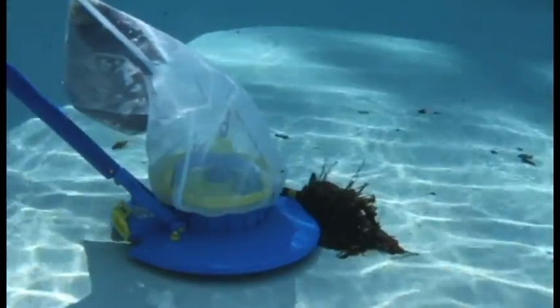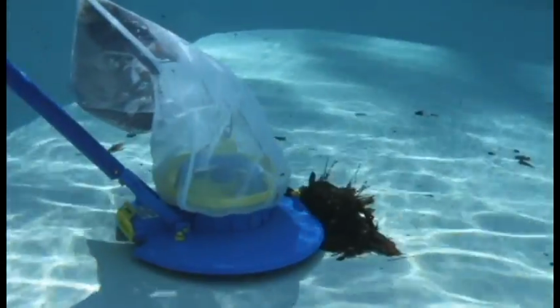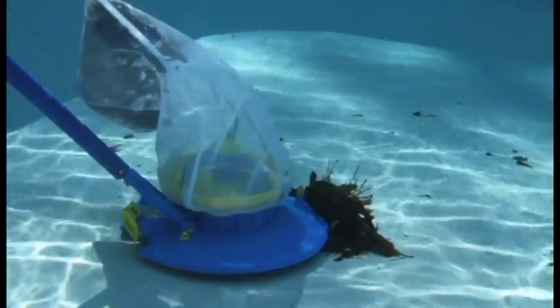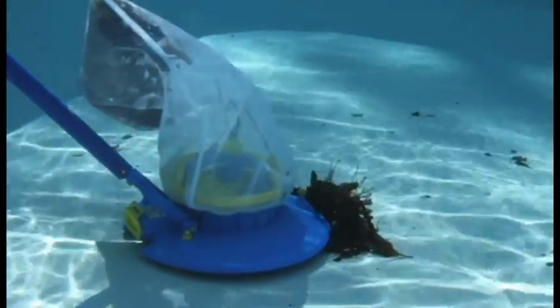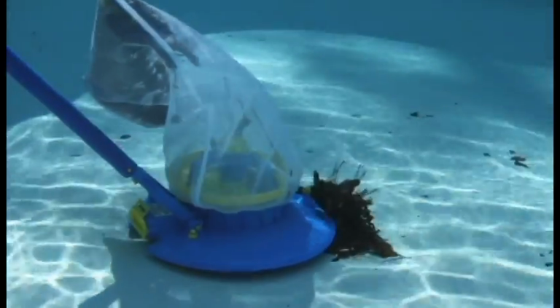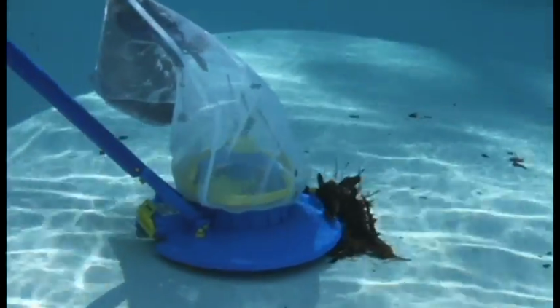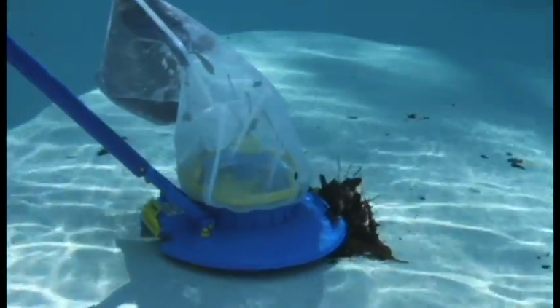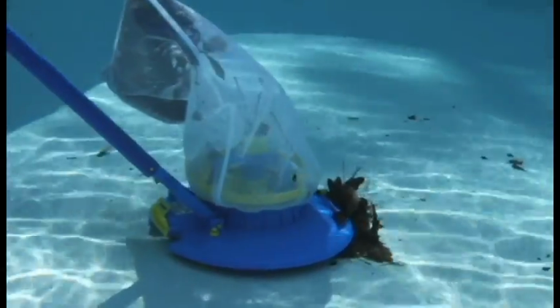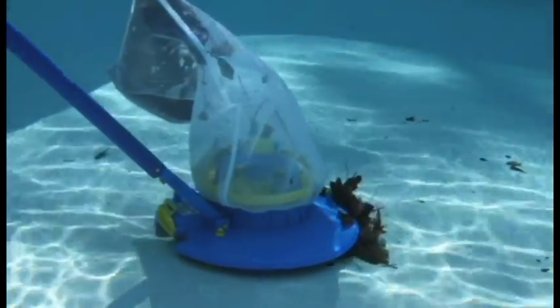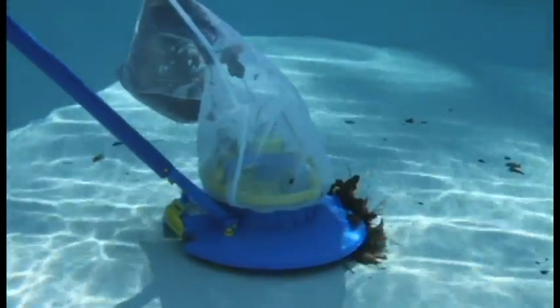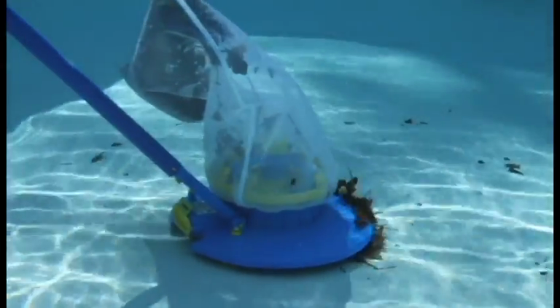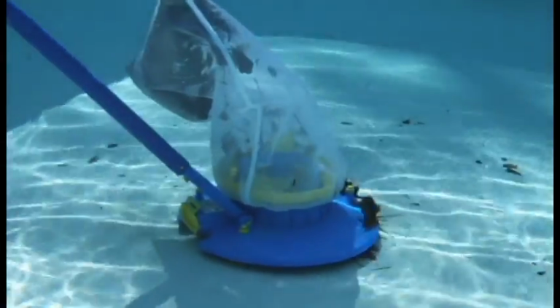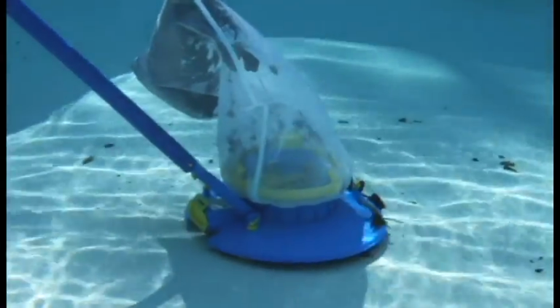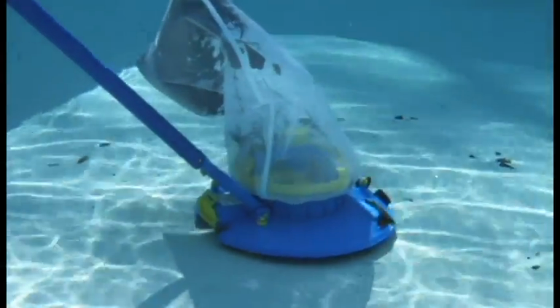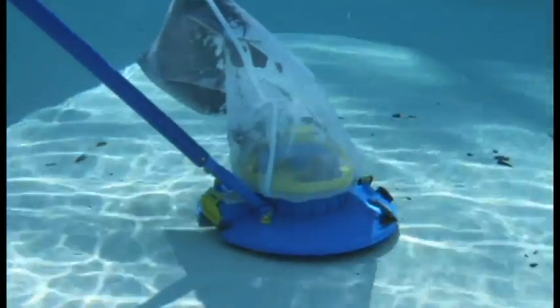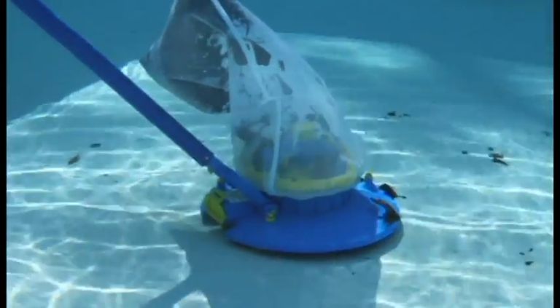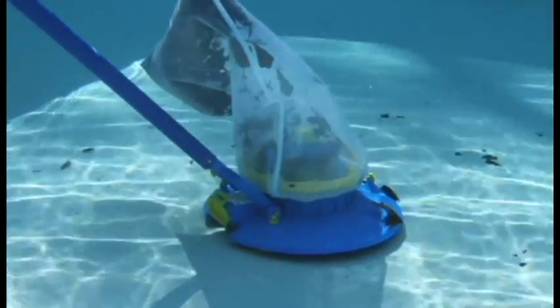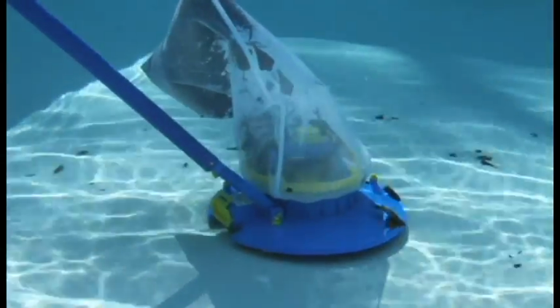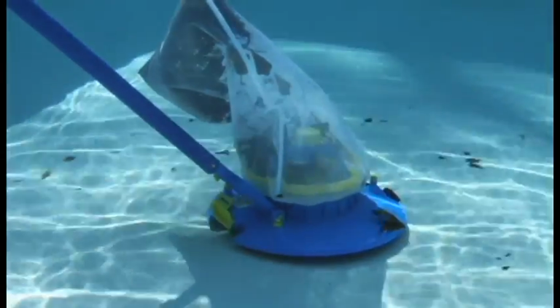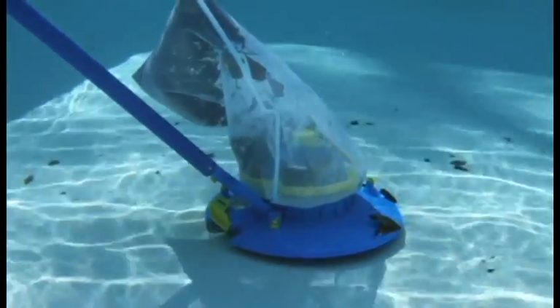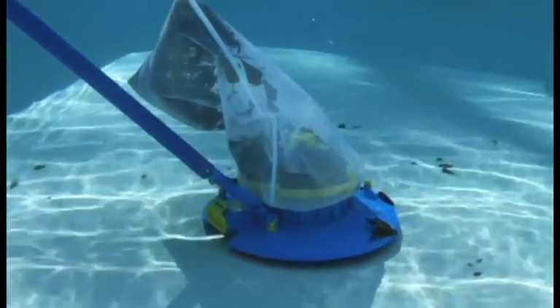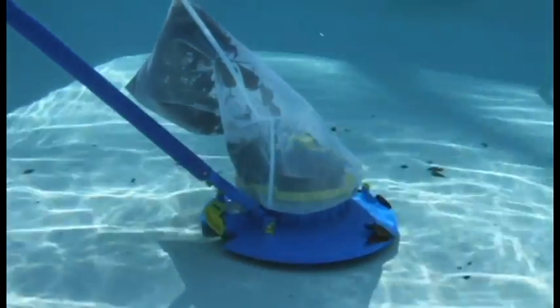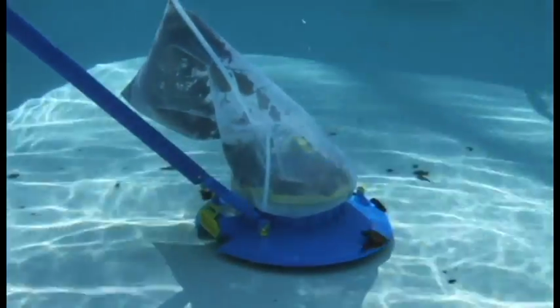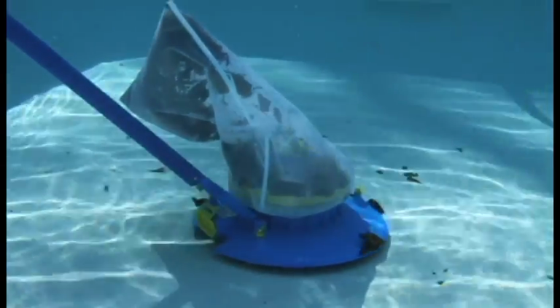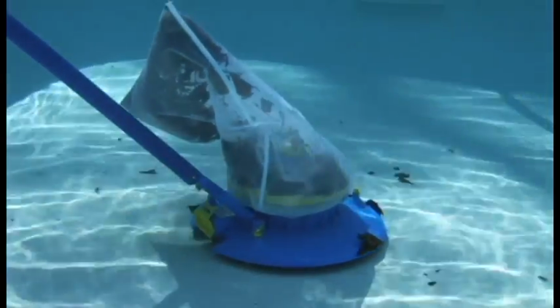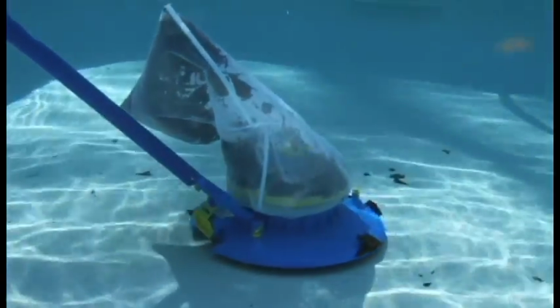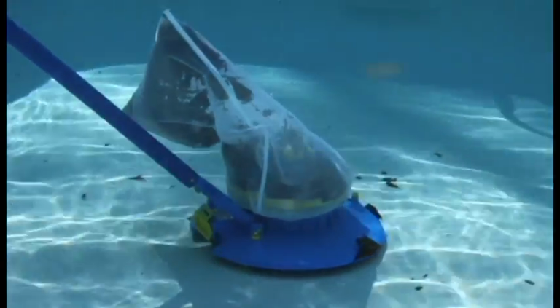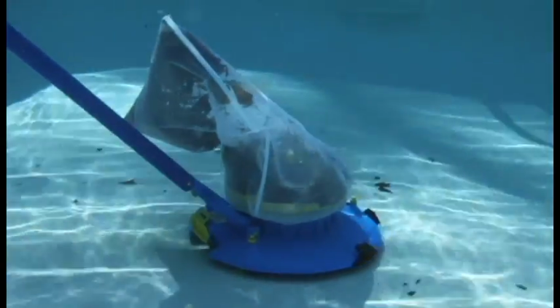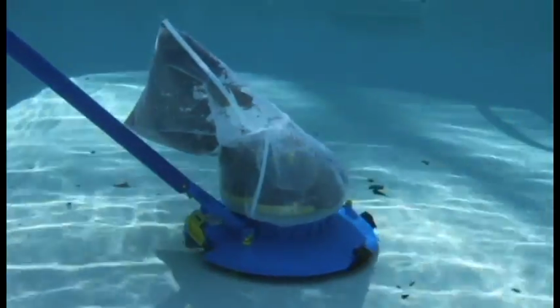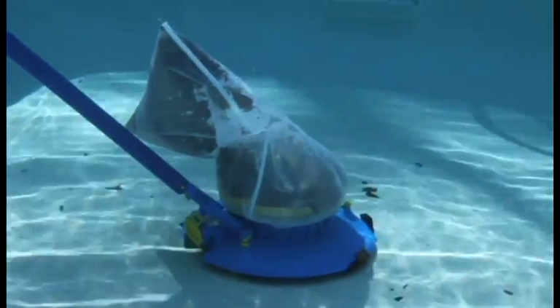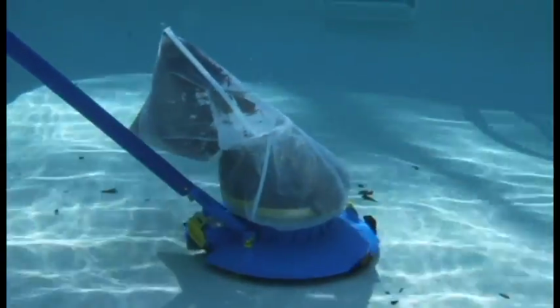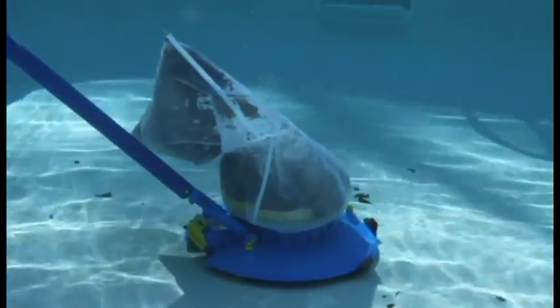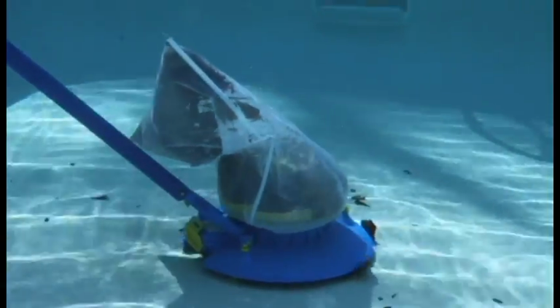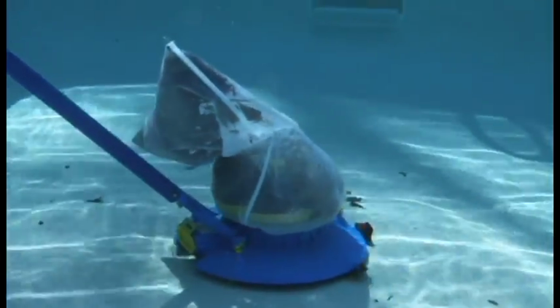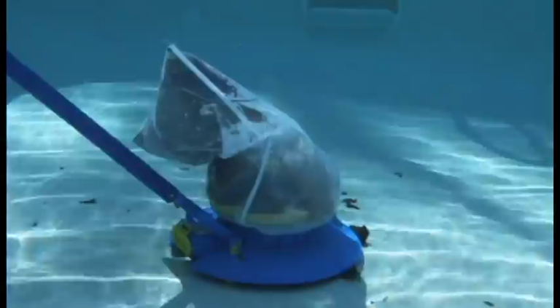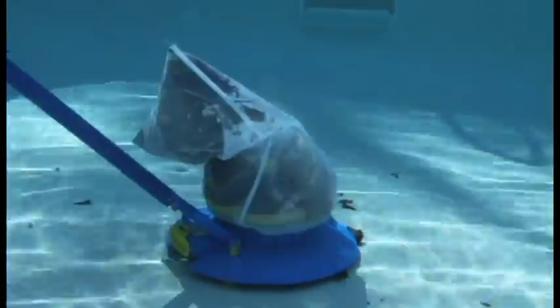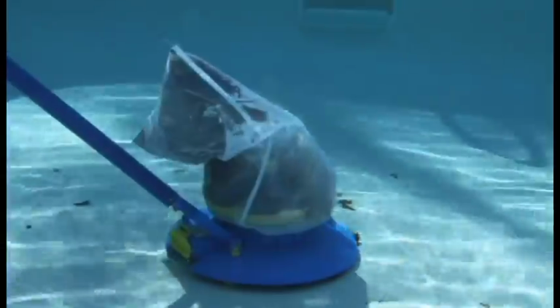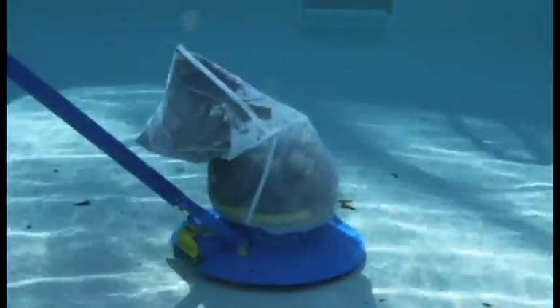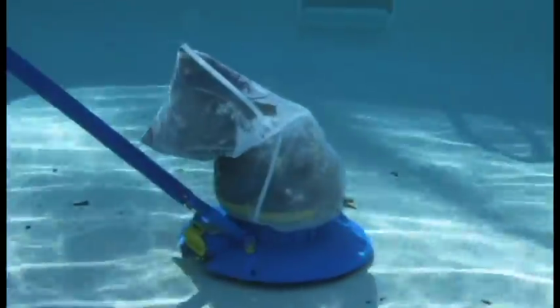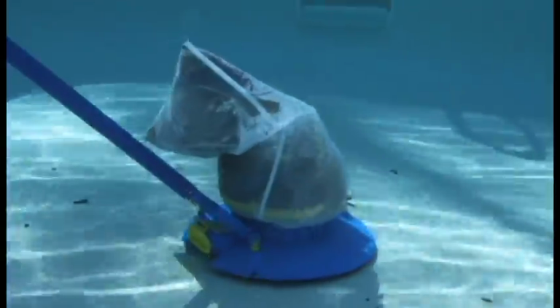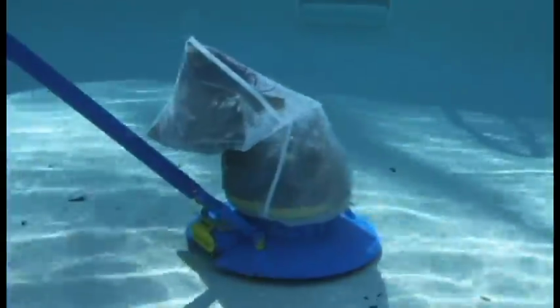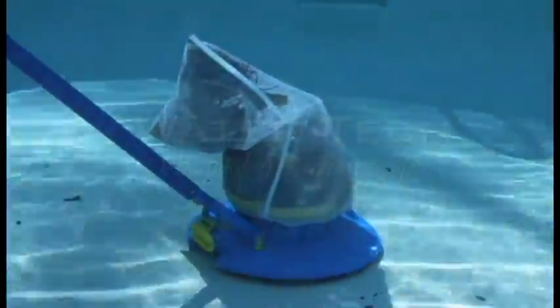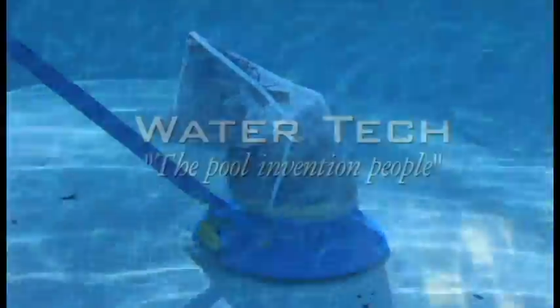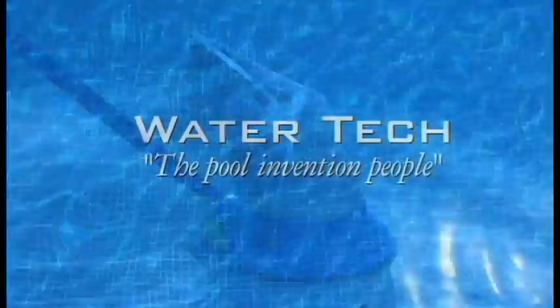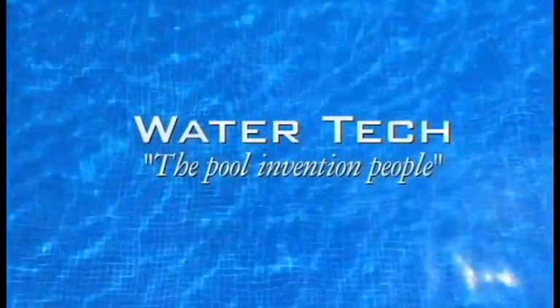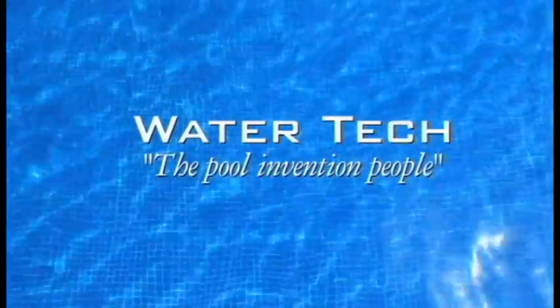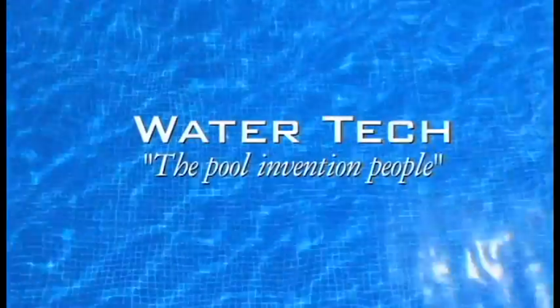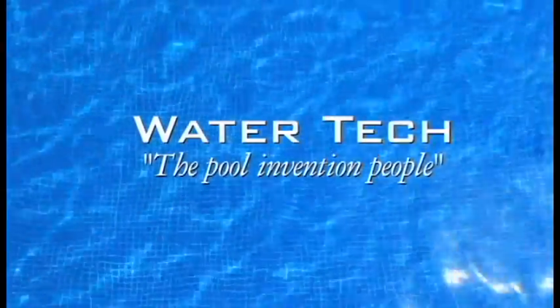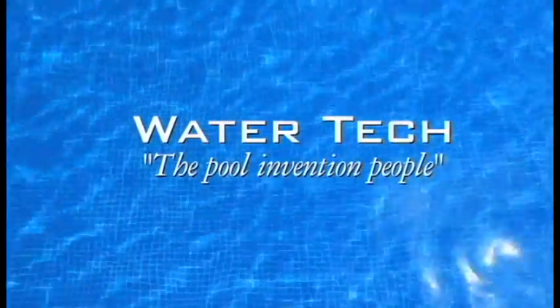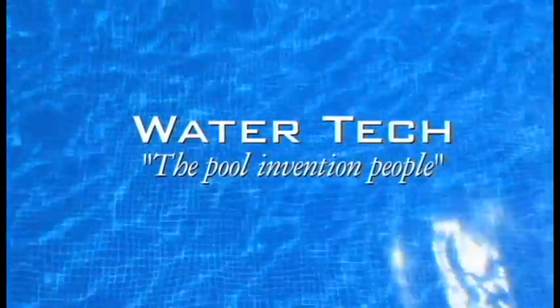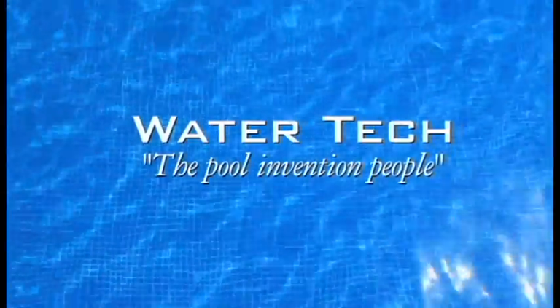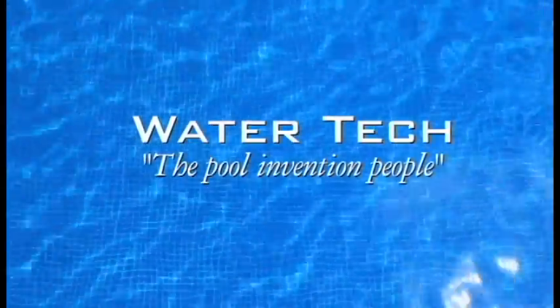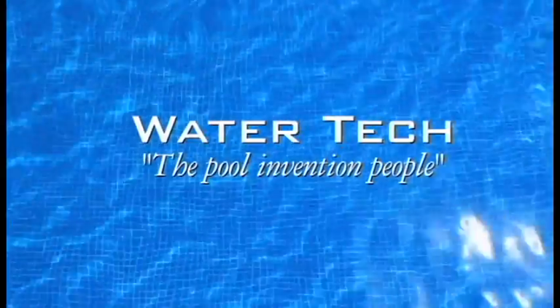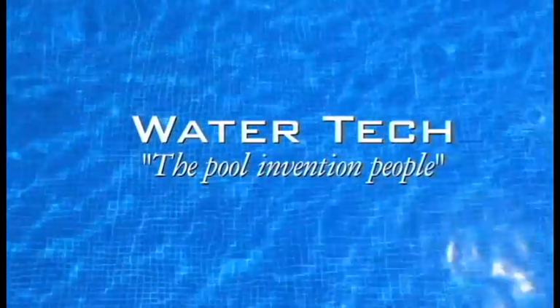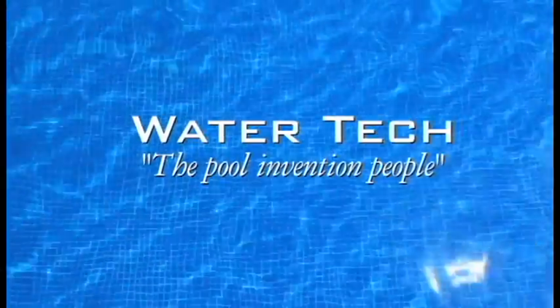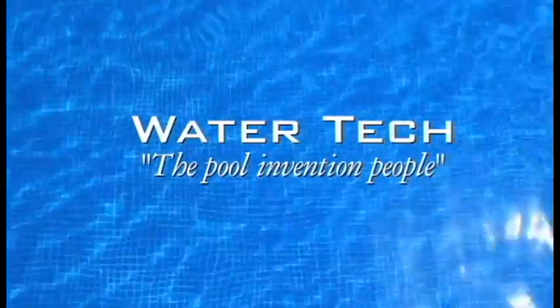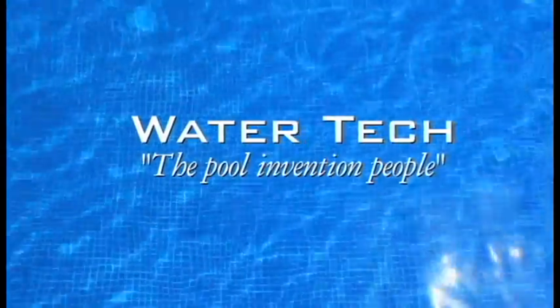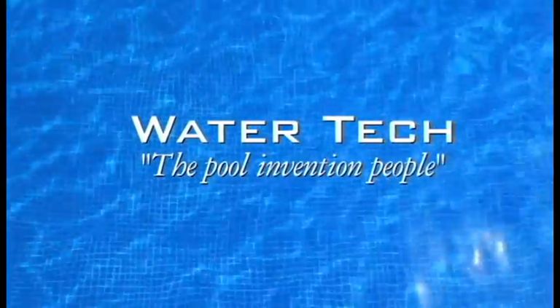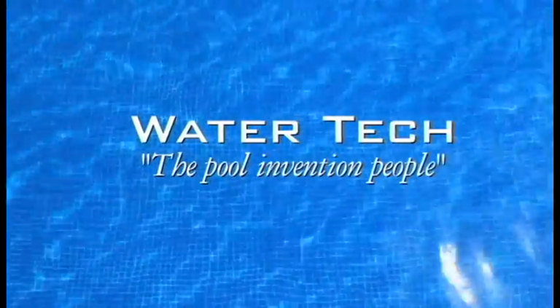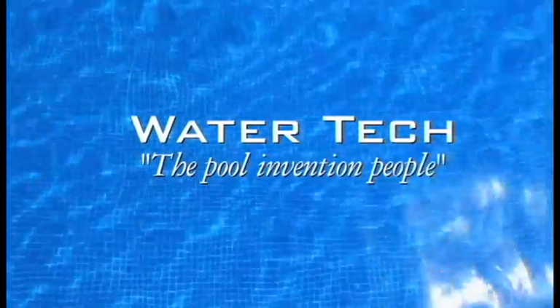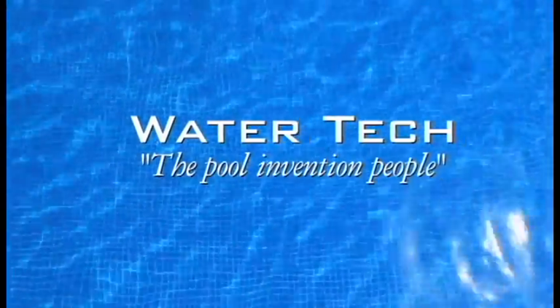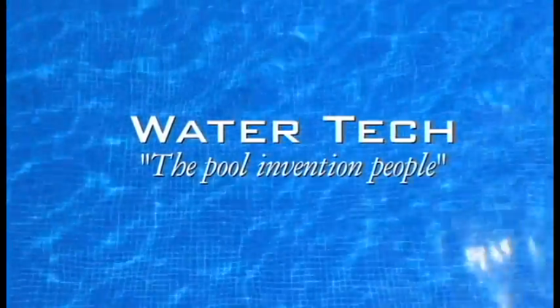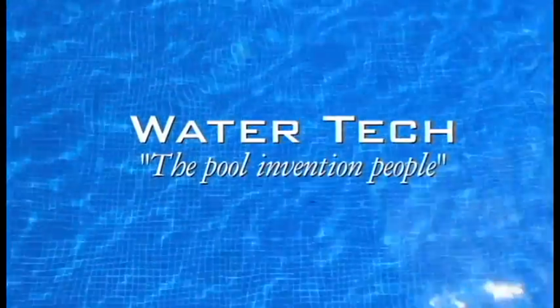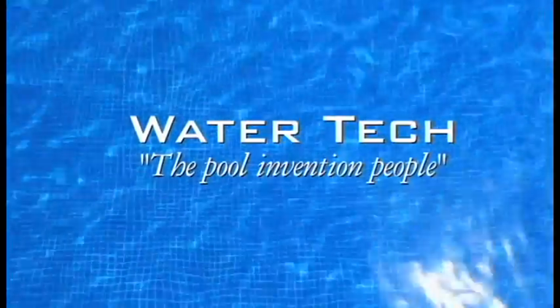Cleaning leaves faster than any other cleaner. A name you can trust — the Pool Blaster LeafVac, by WaterTech.